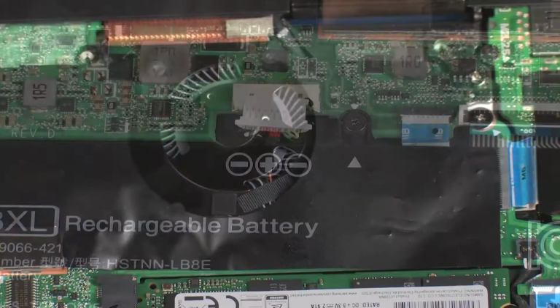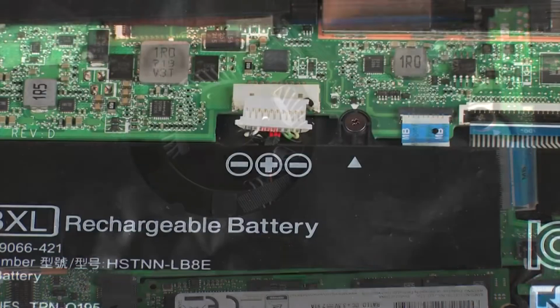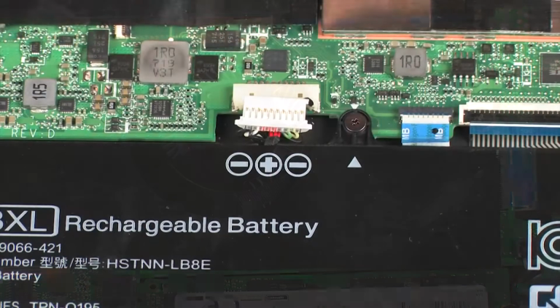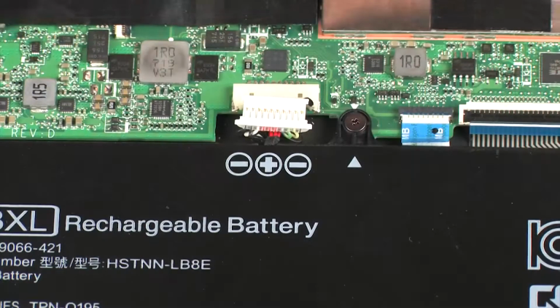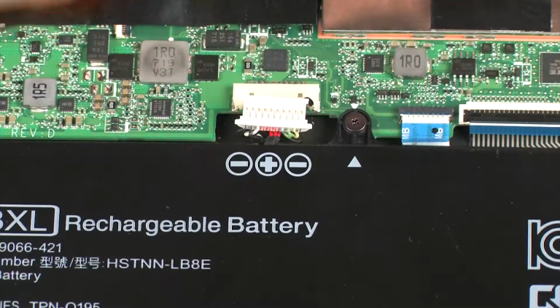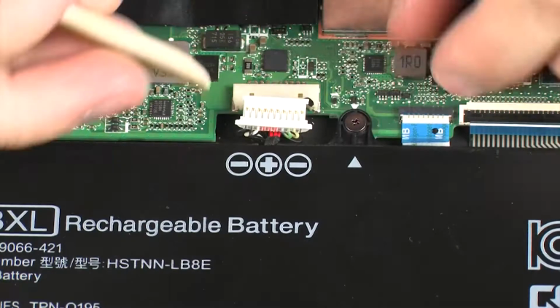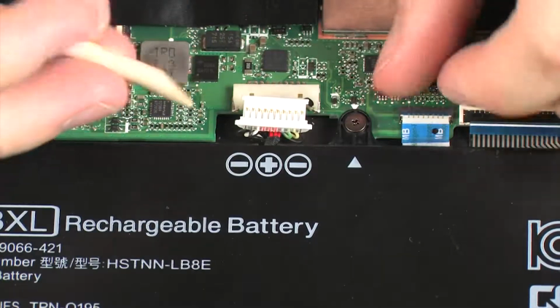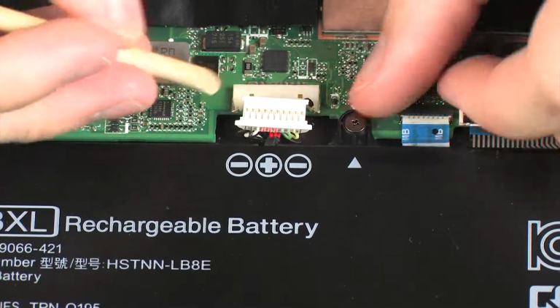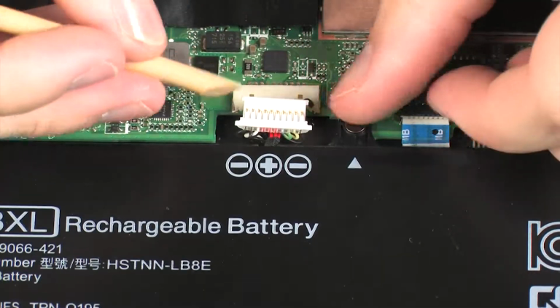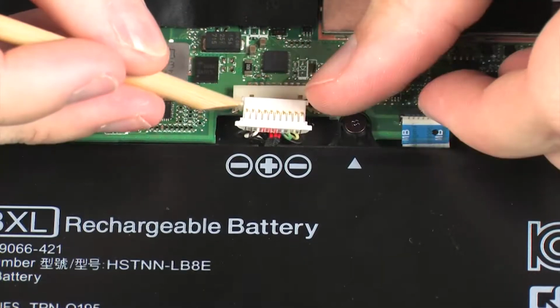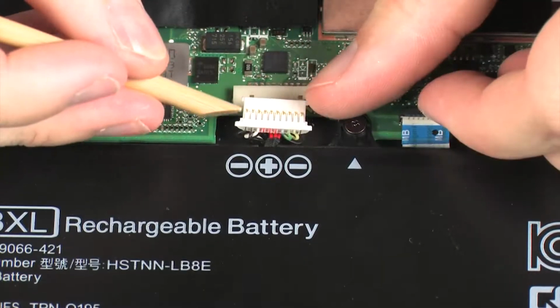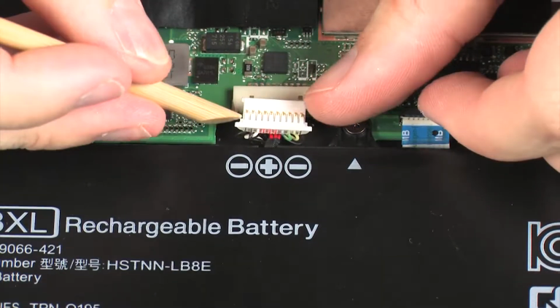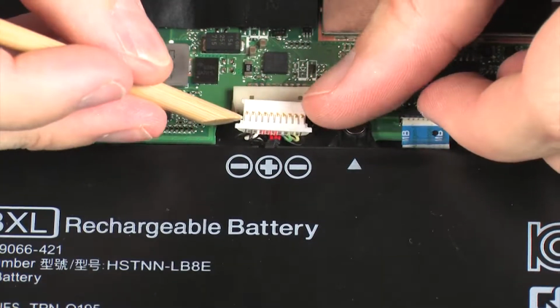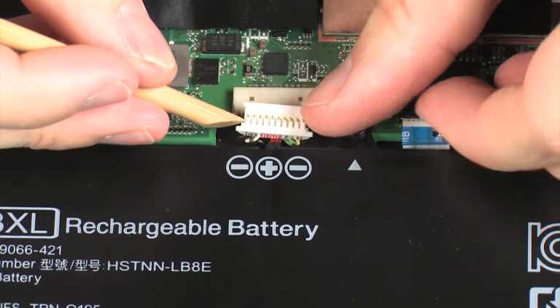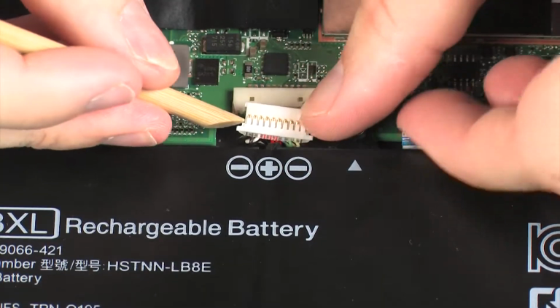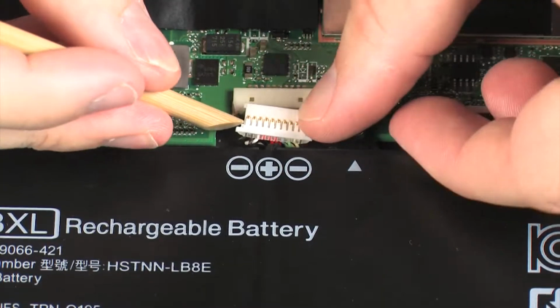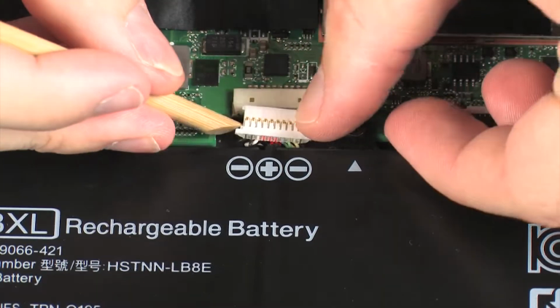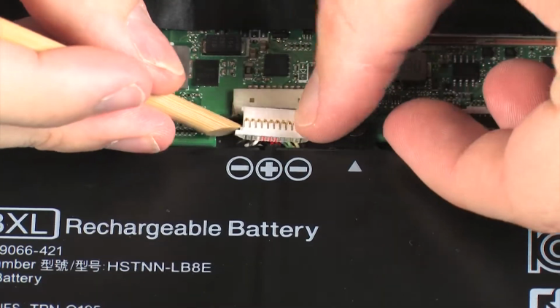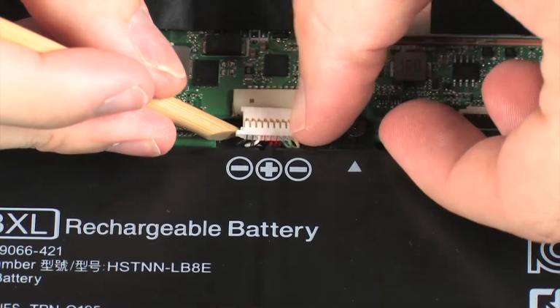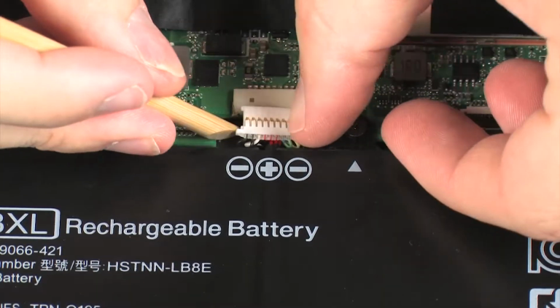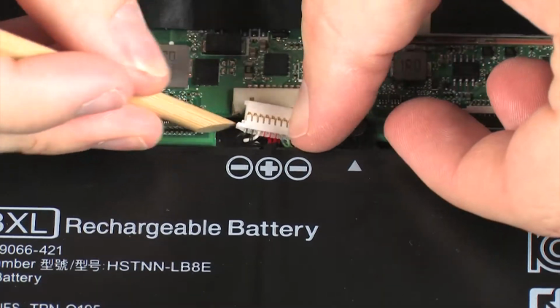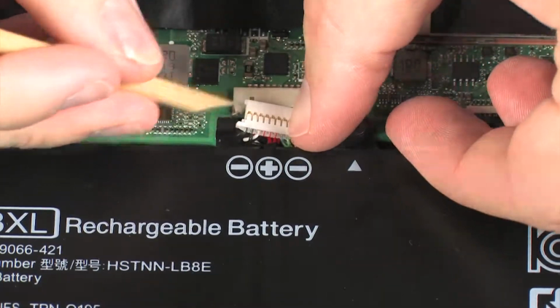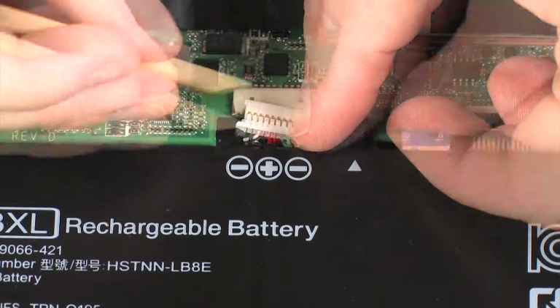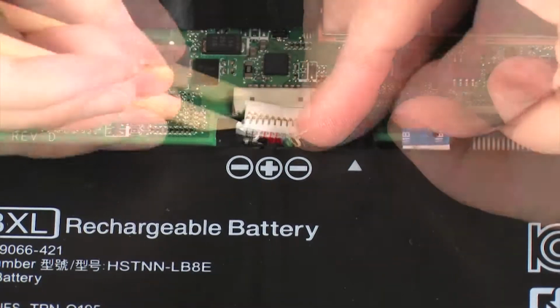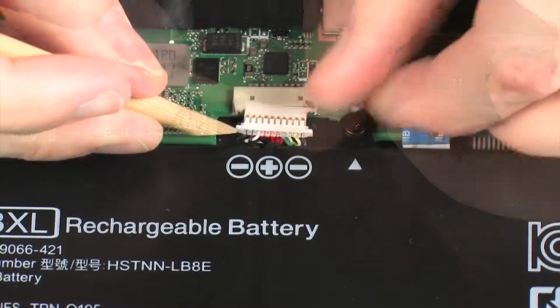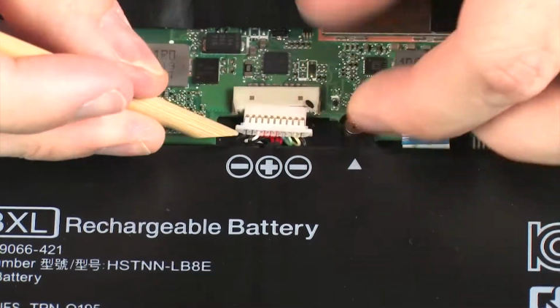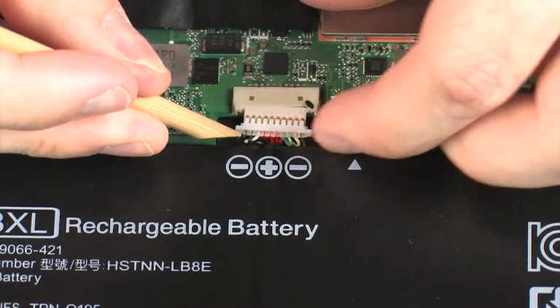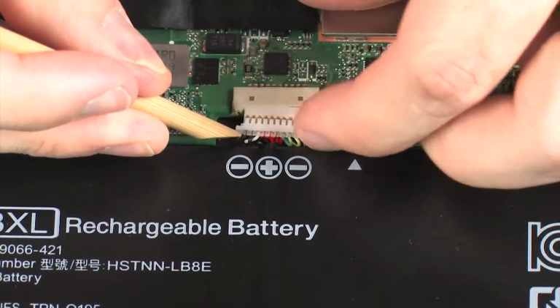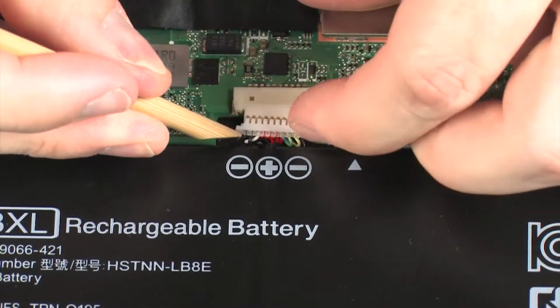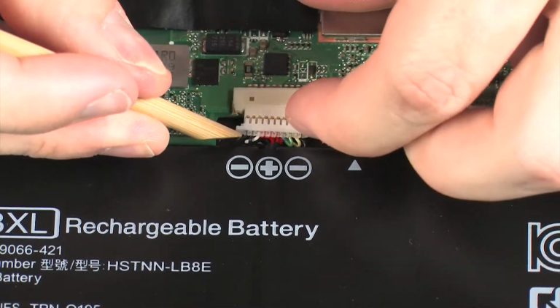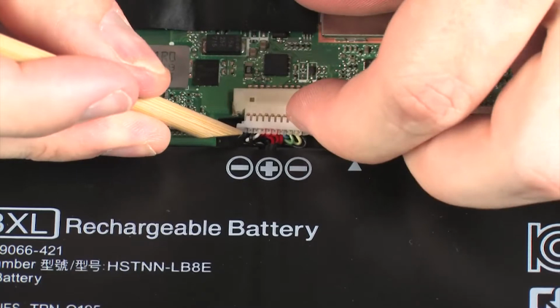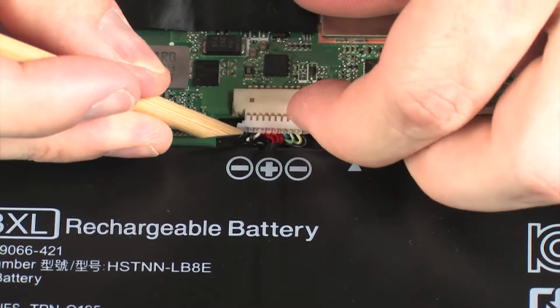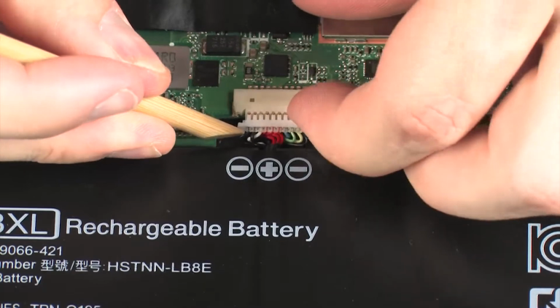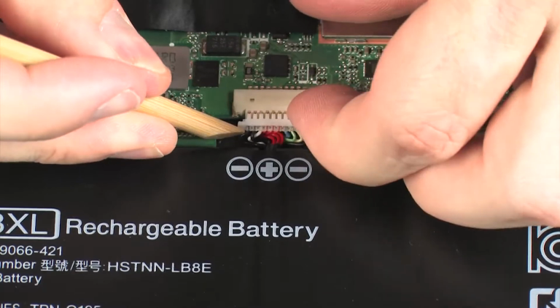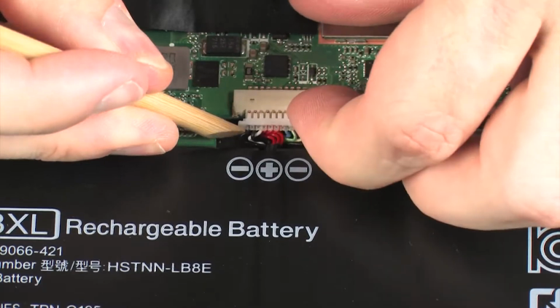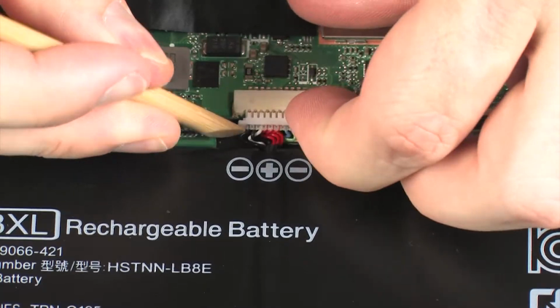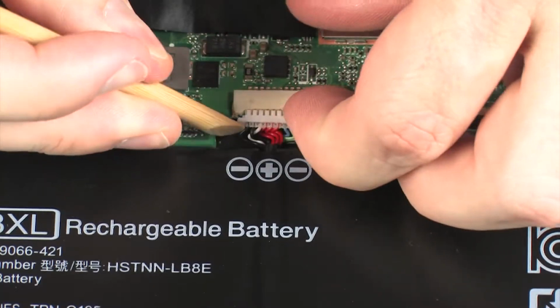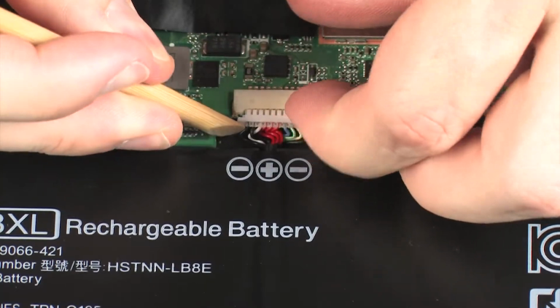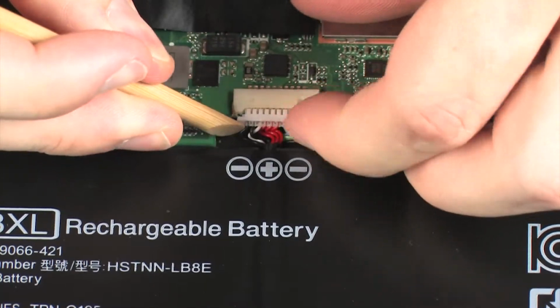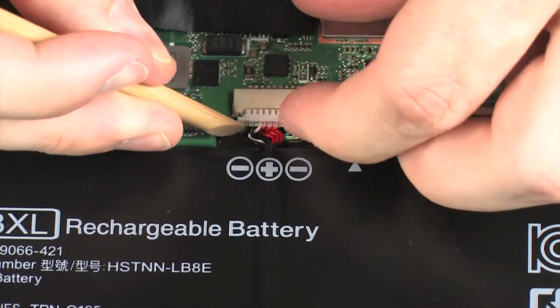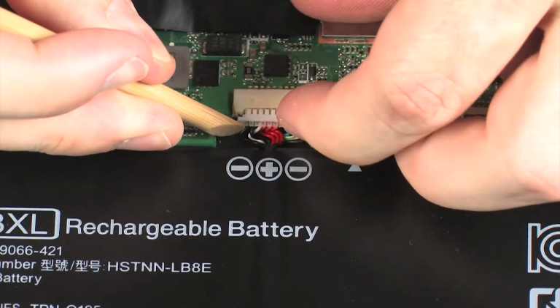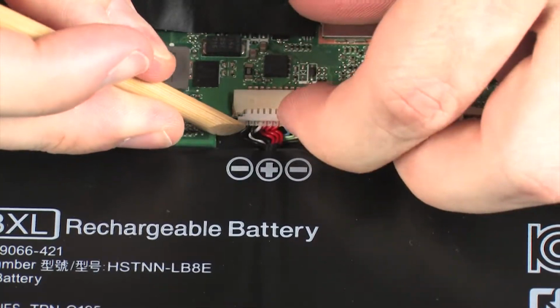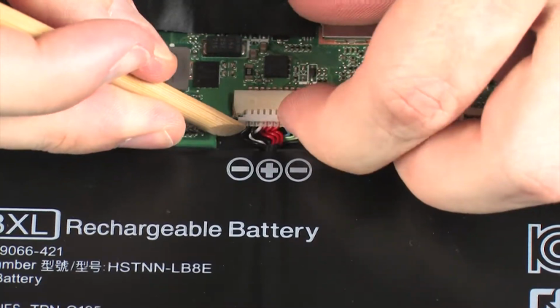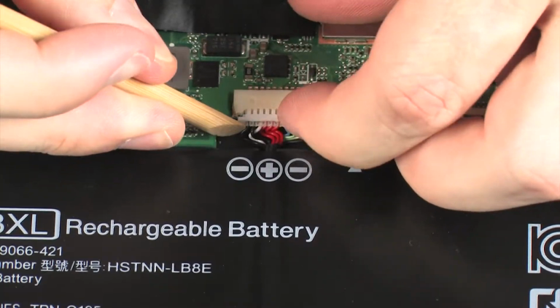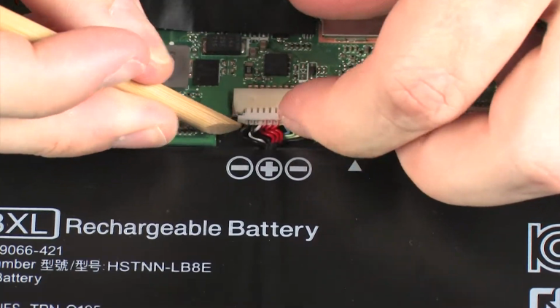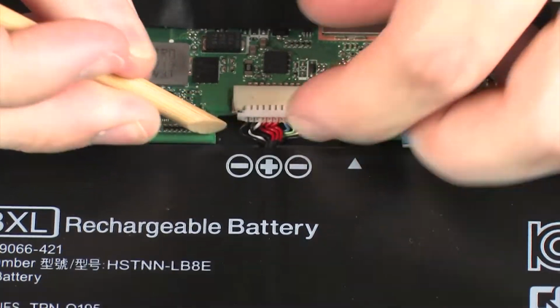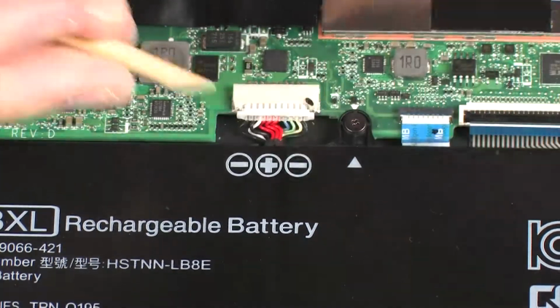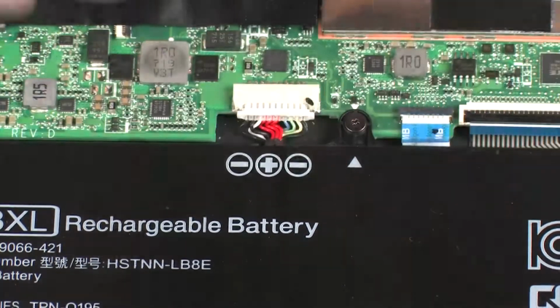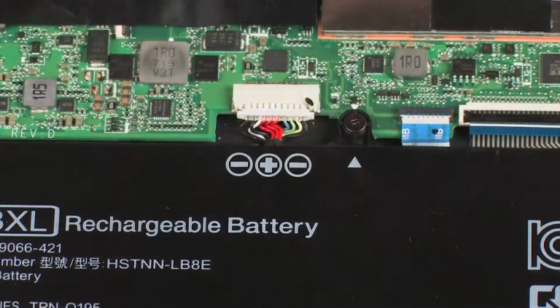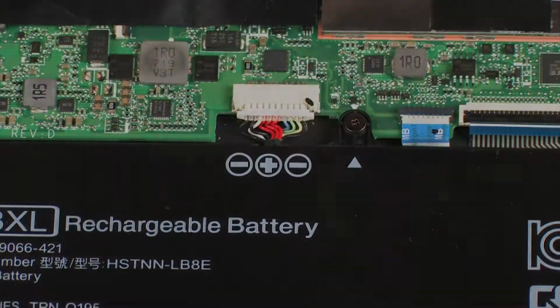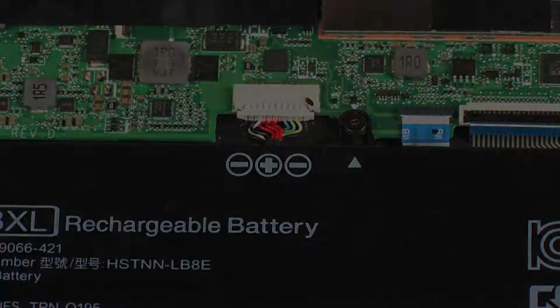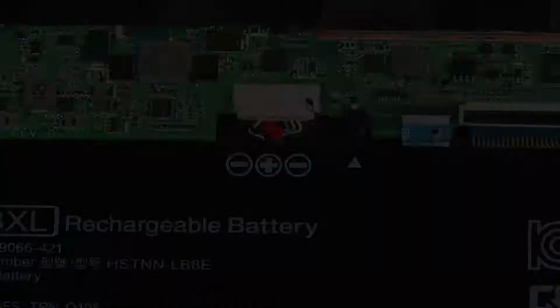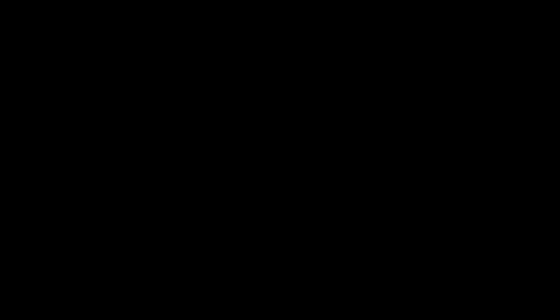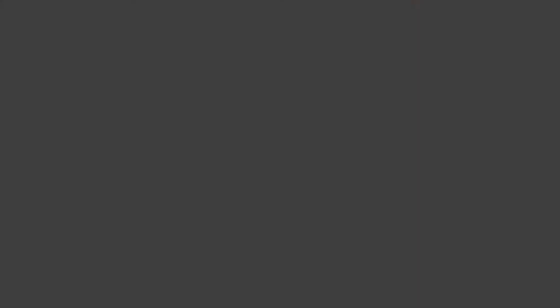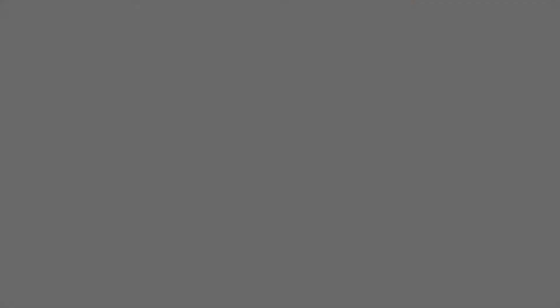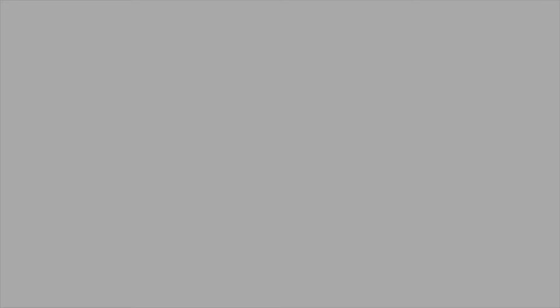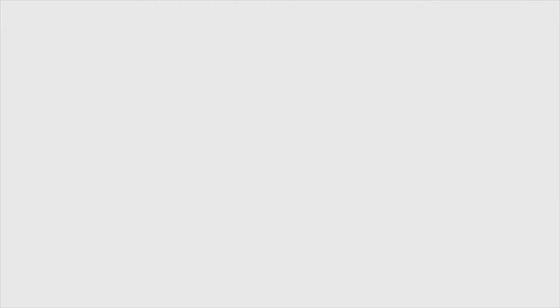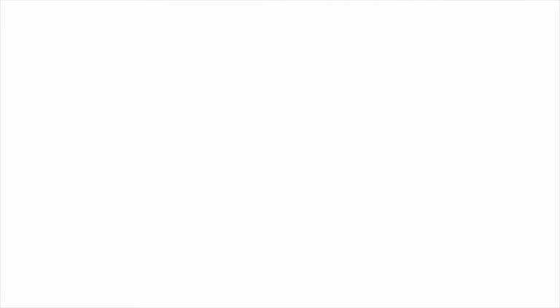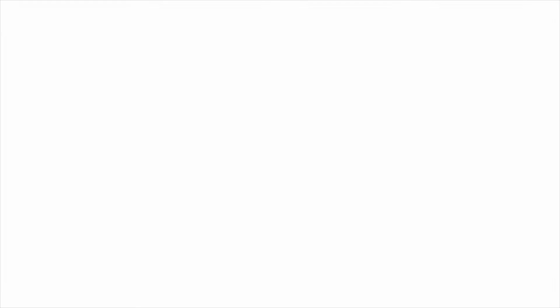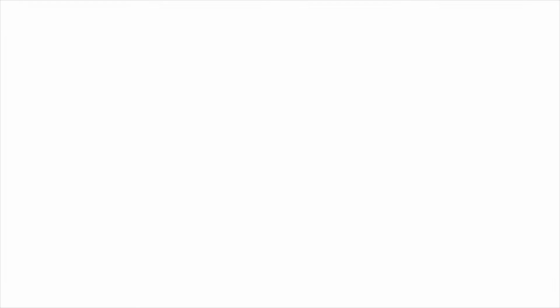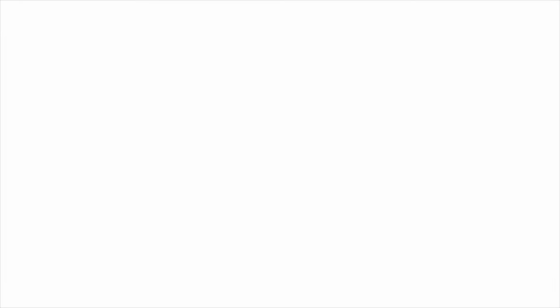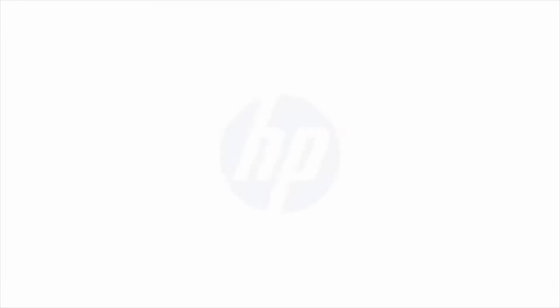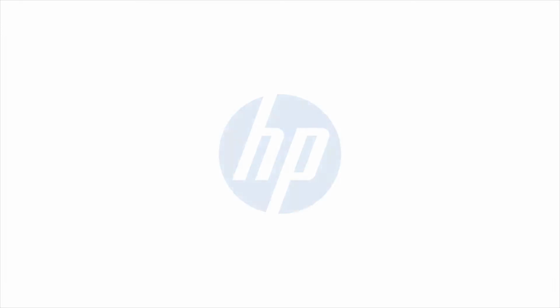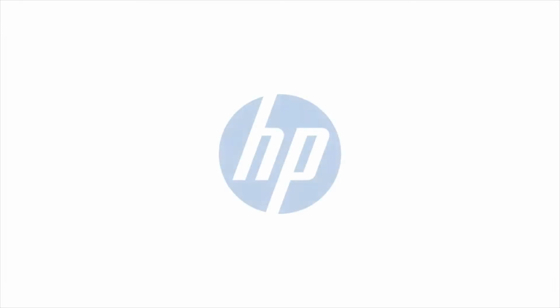Connect the battery cable into its connector on the system board.